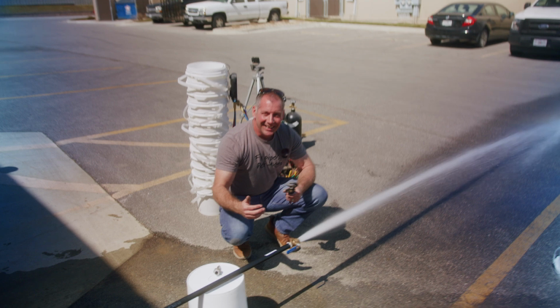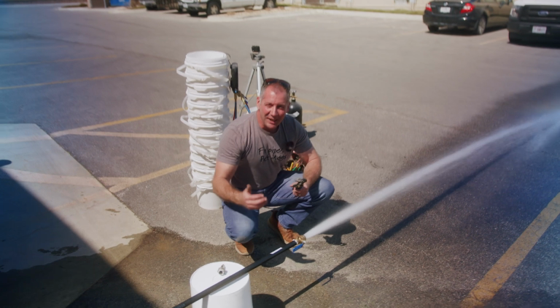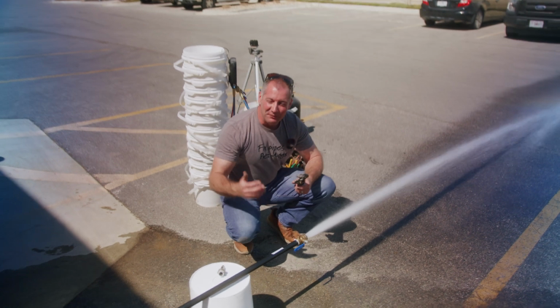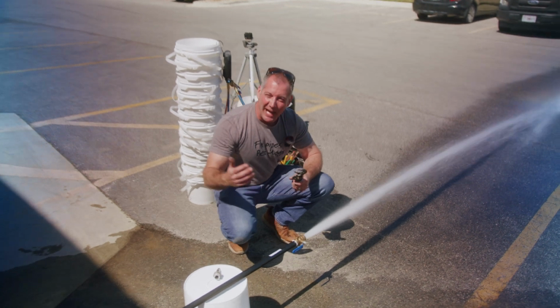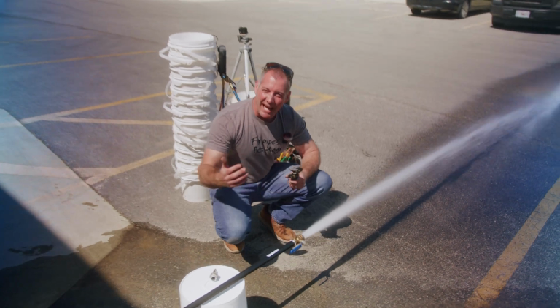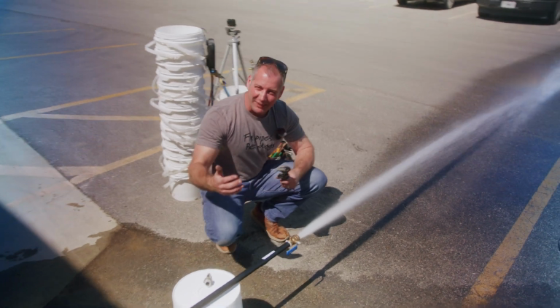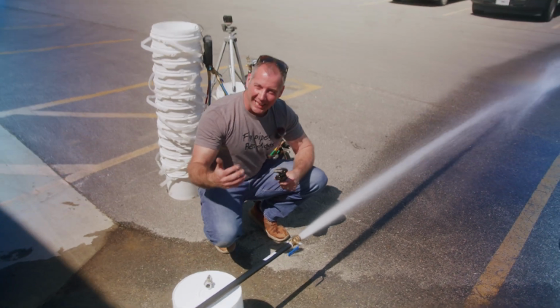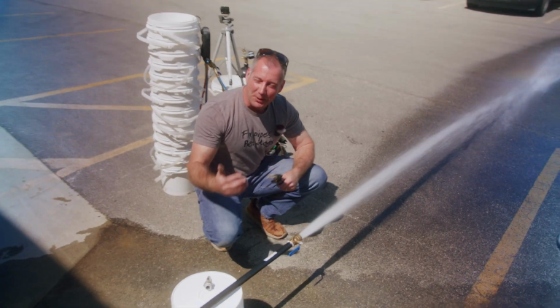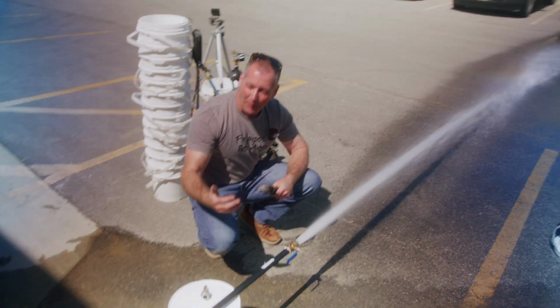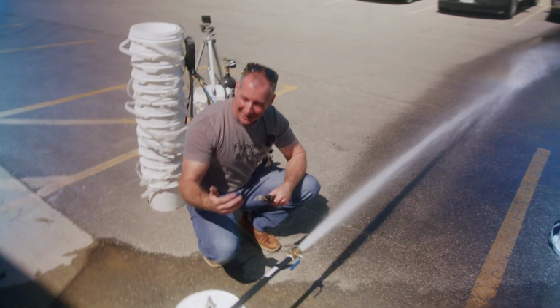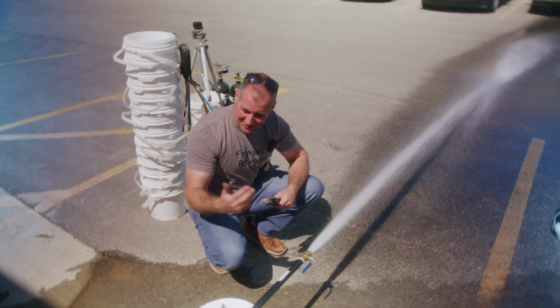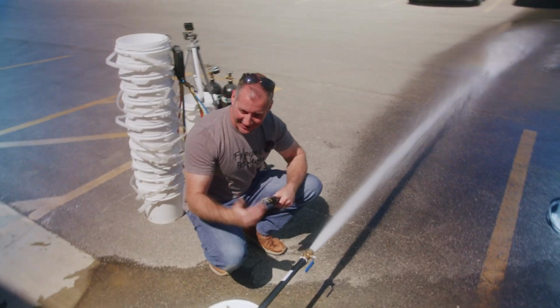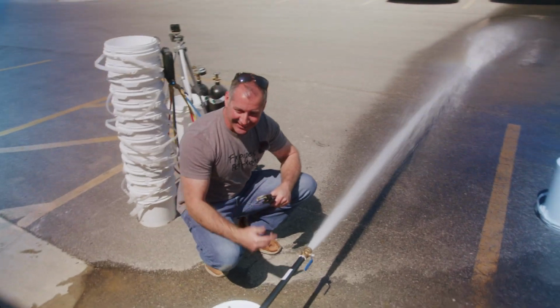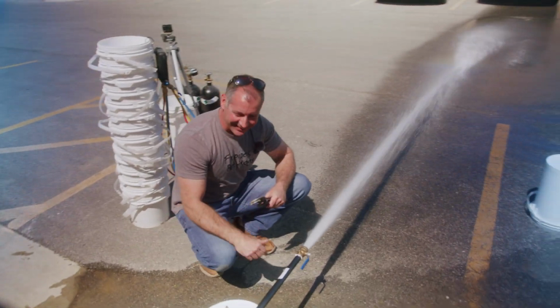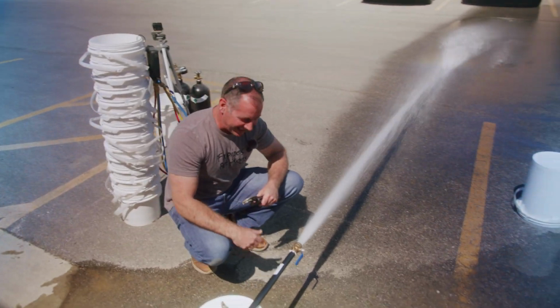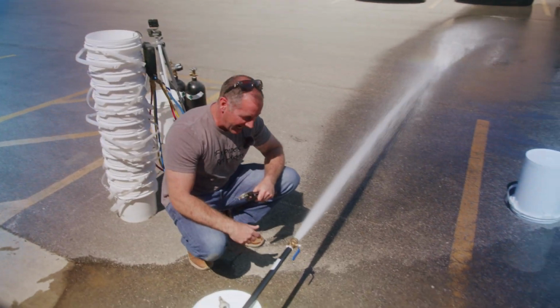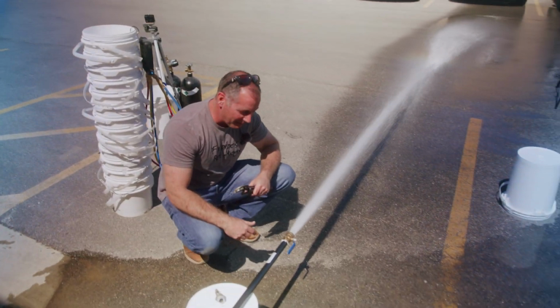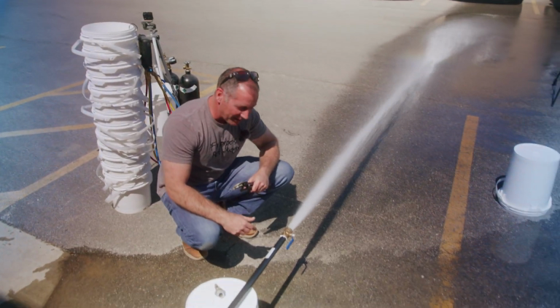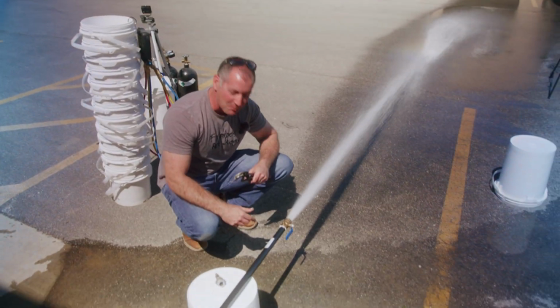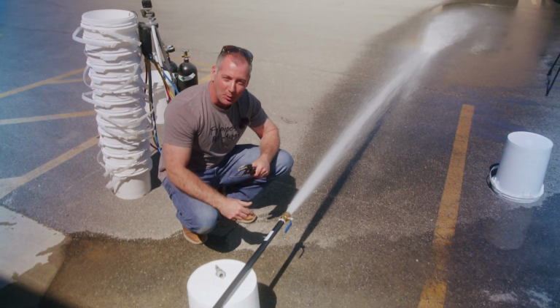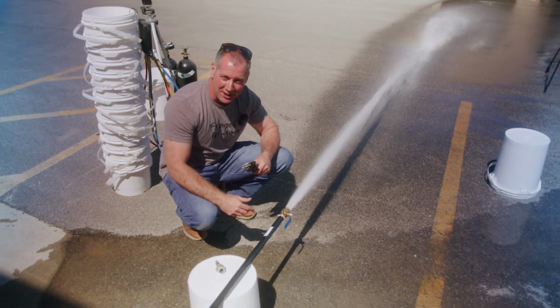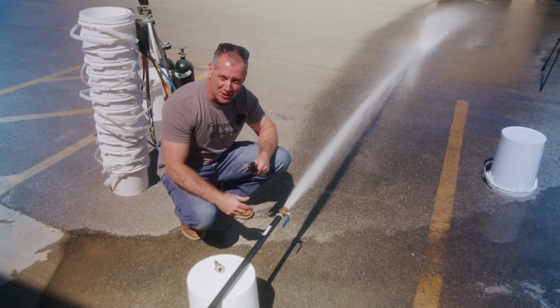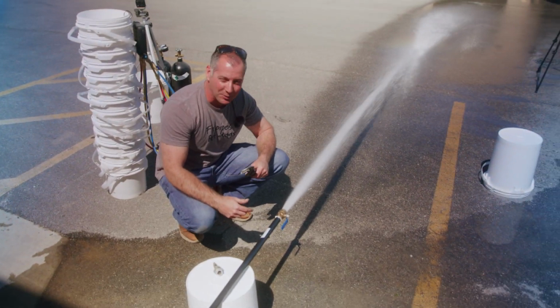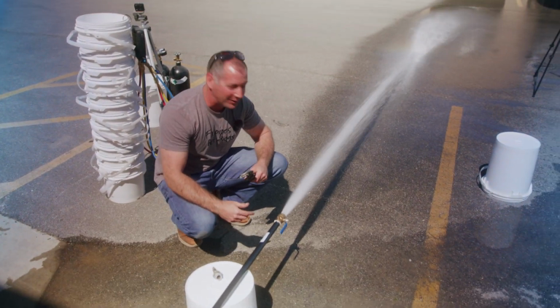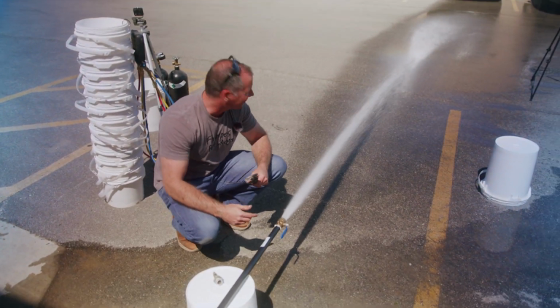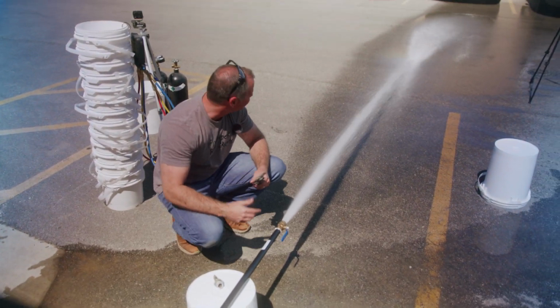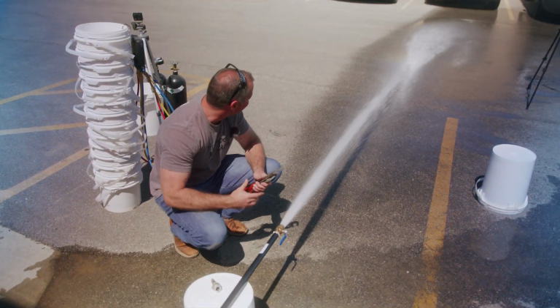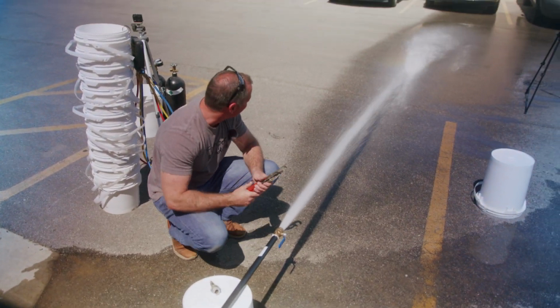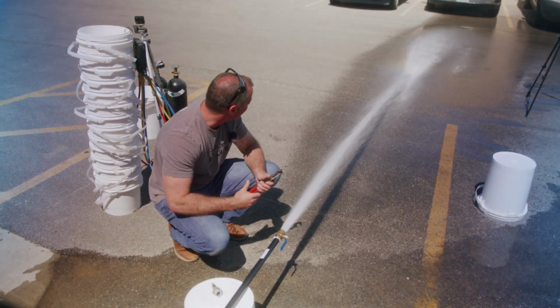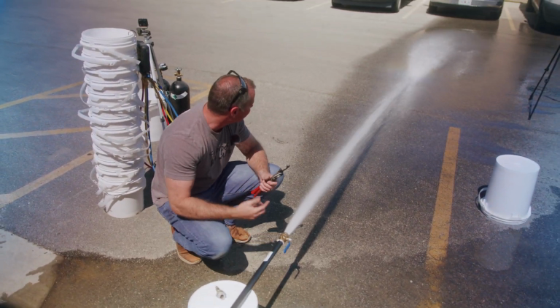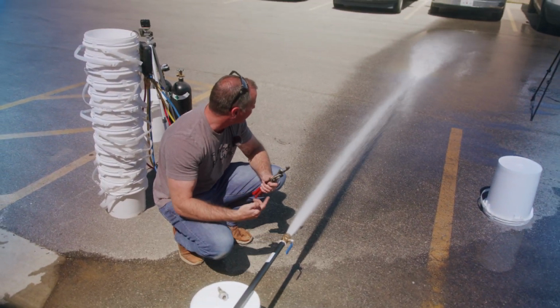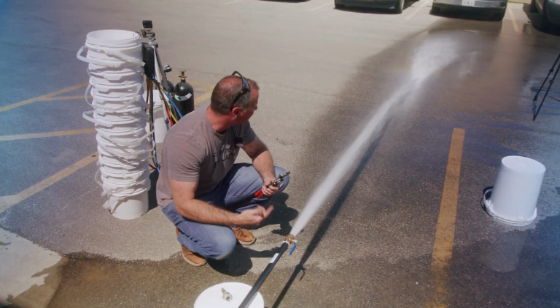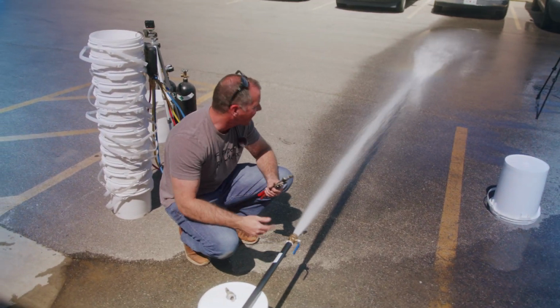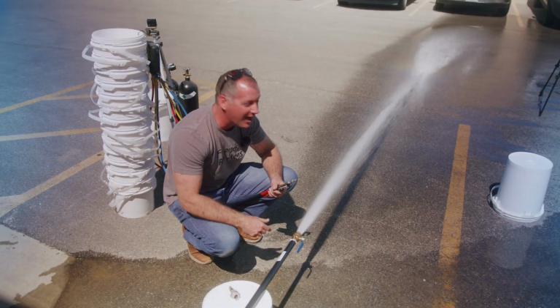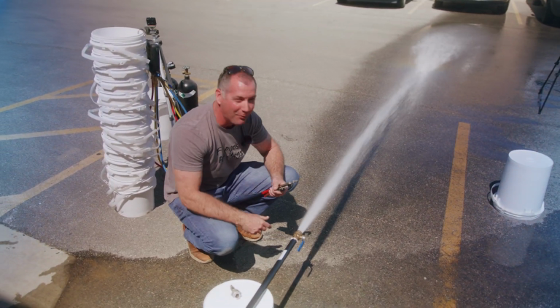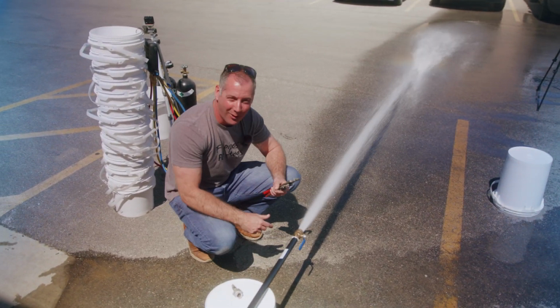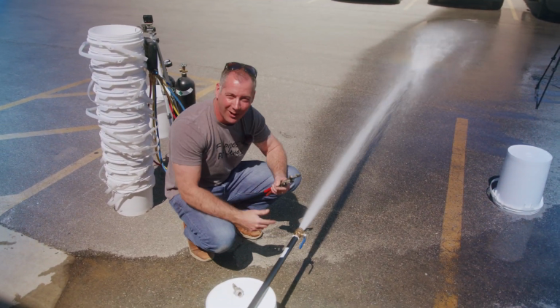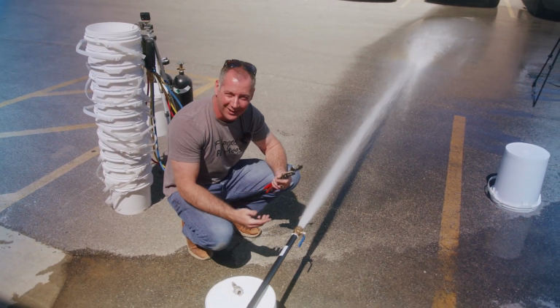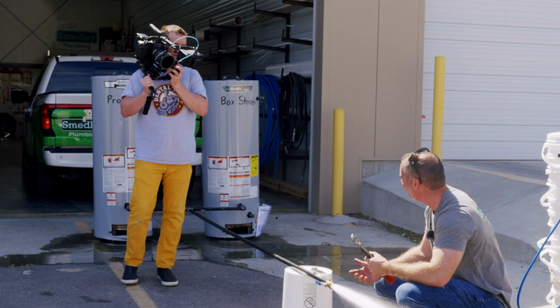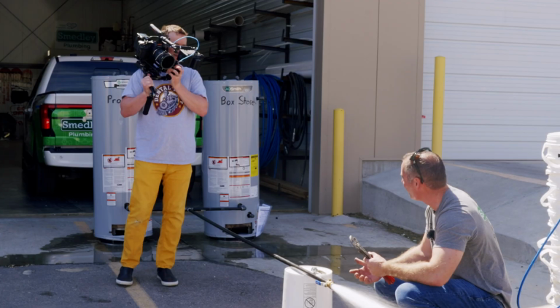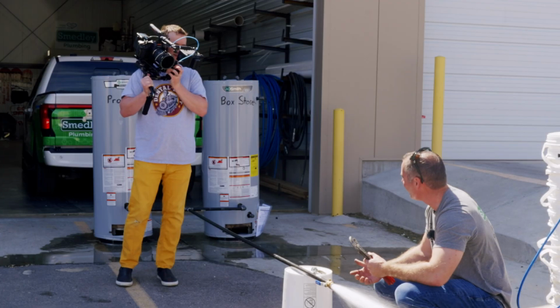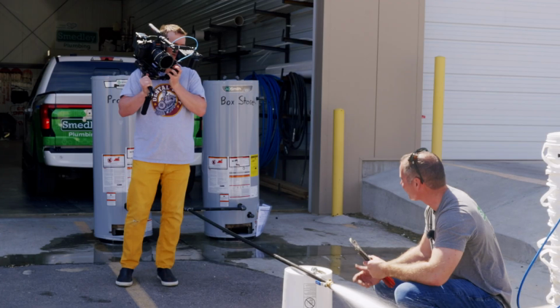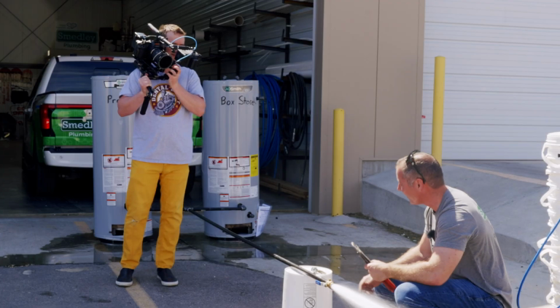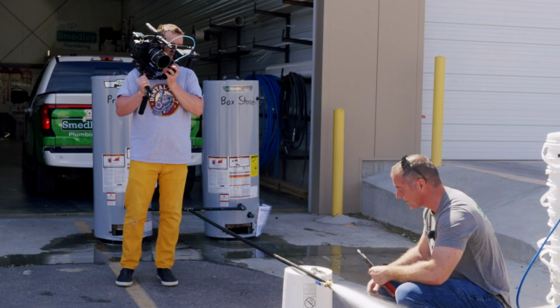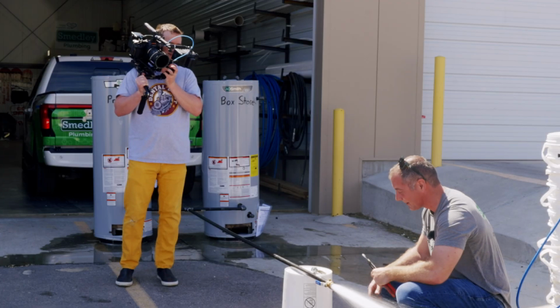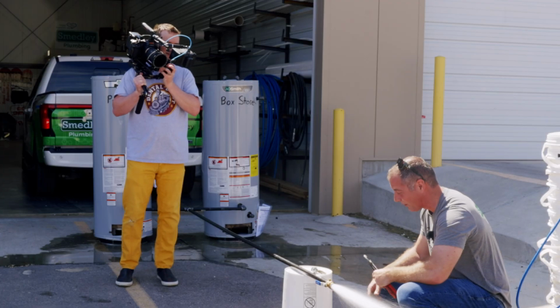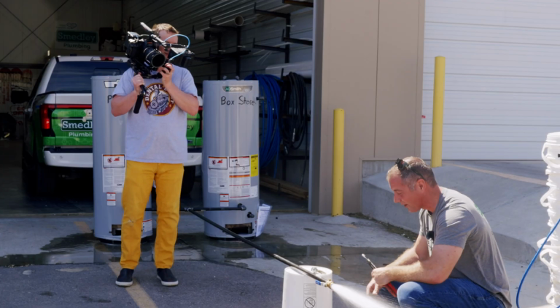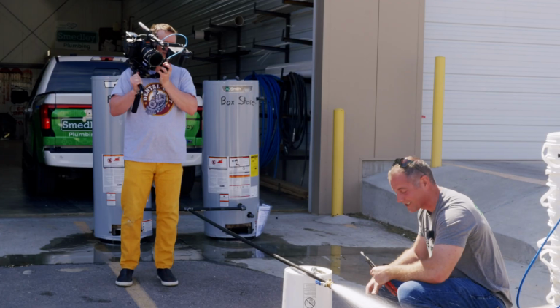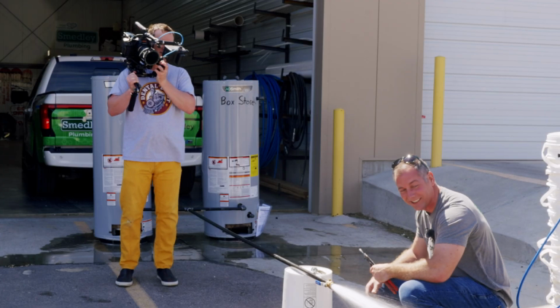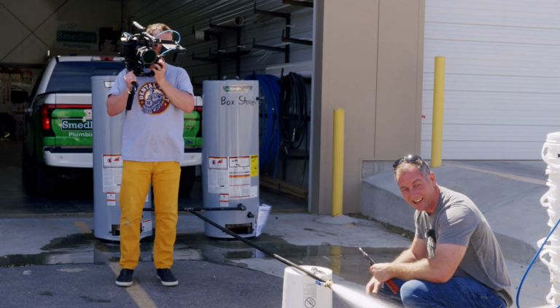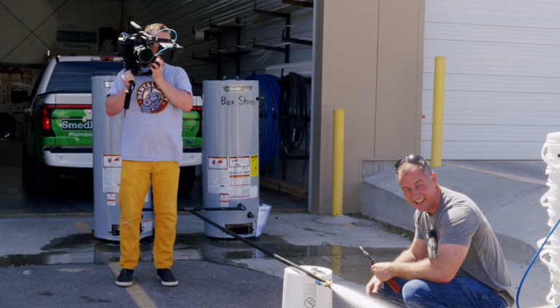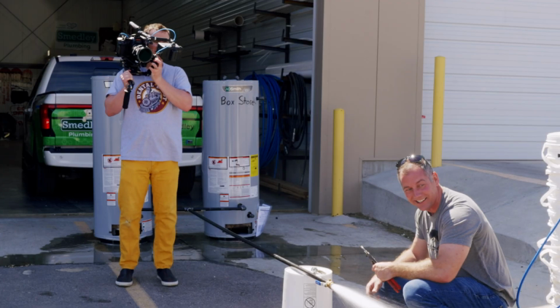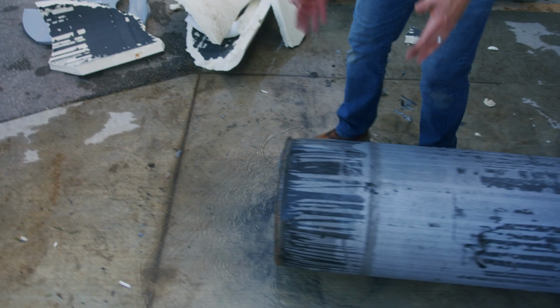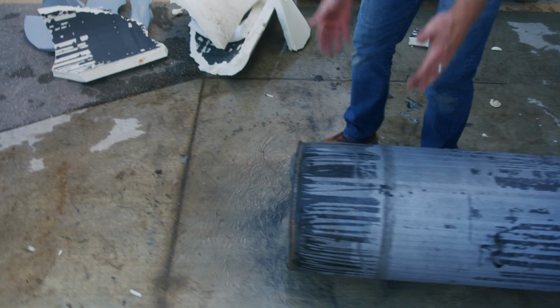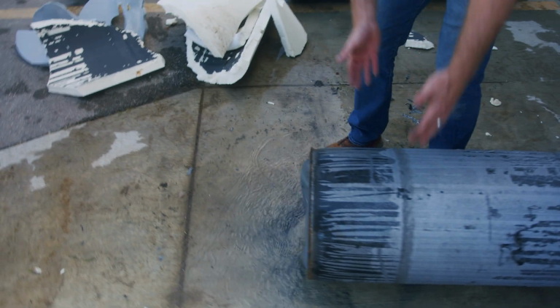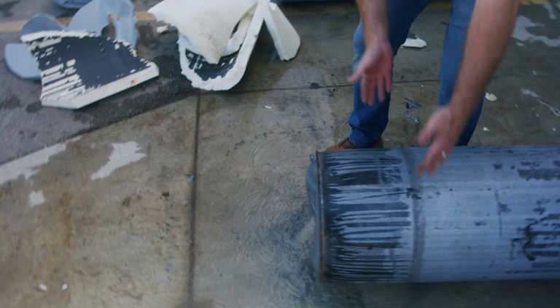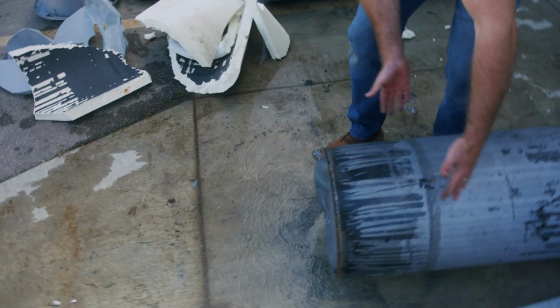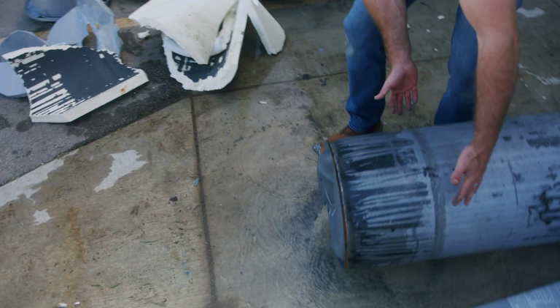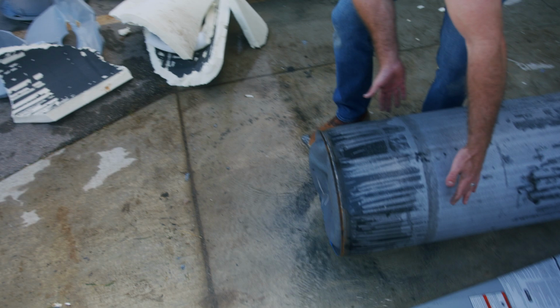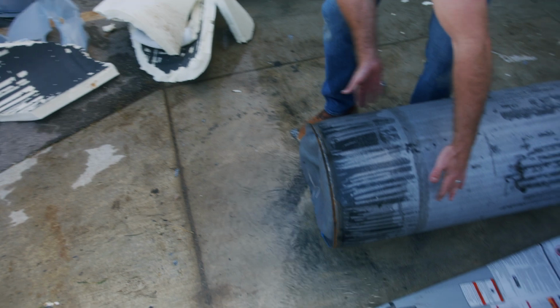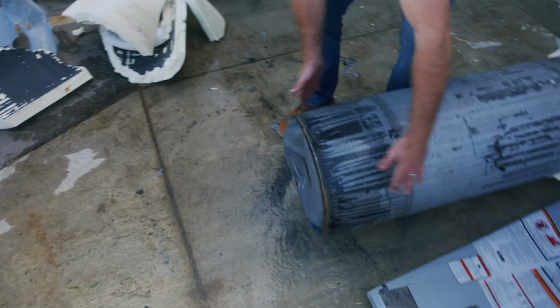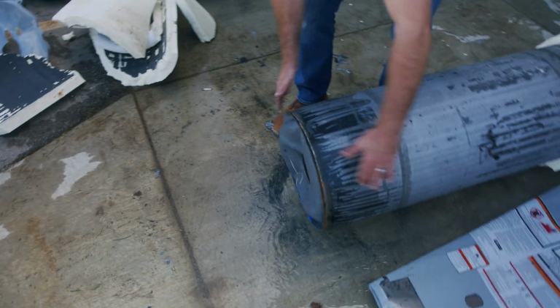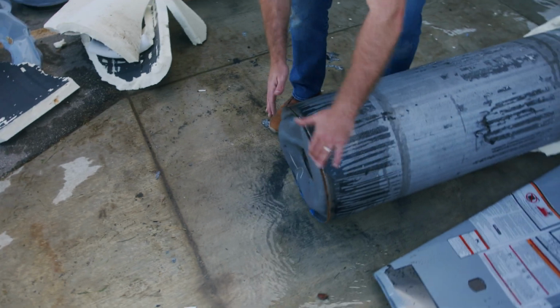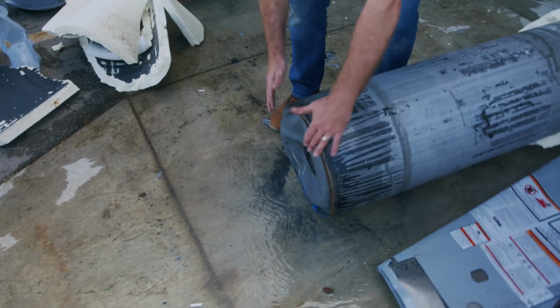If you have any questions as to how much pressure was in there, we just shot water all the way across the parking lot. That is crazy.